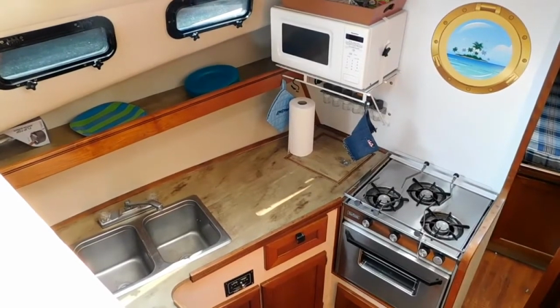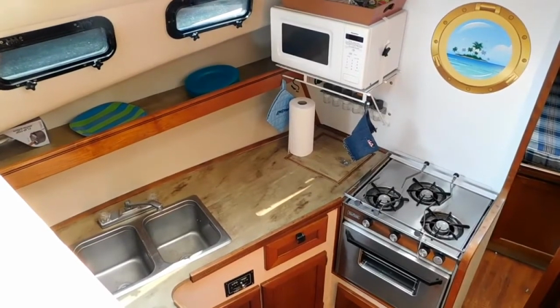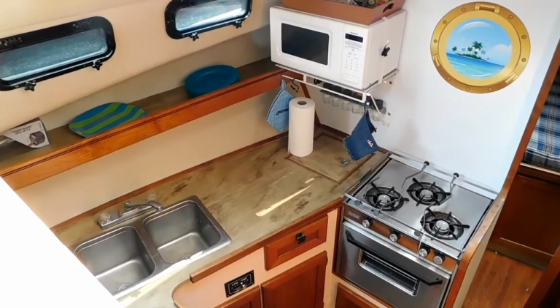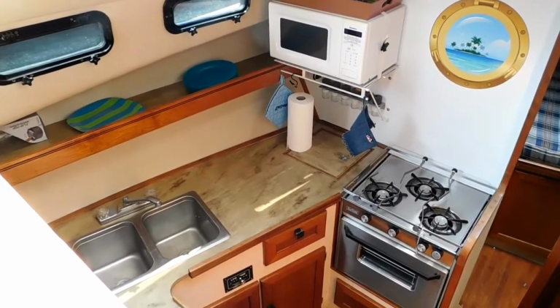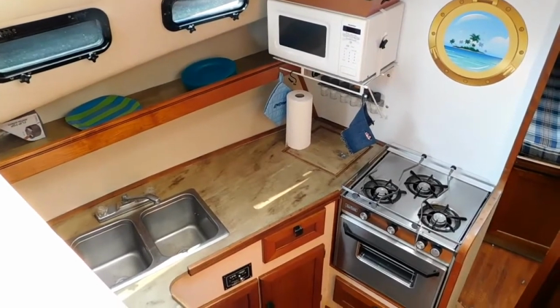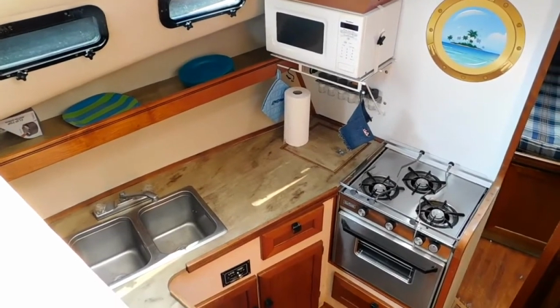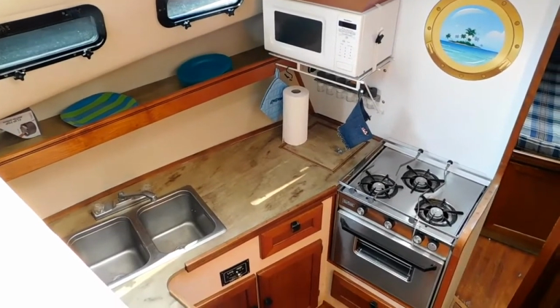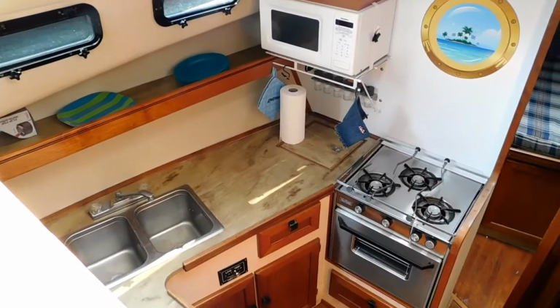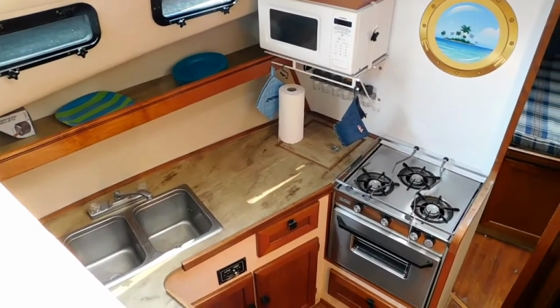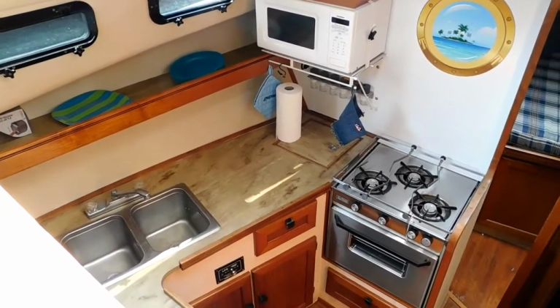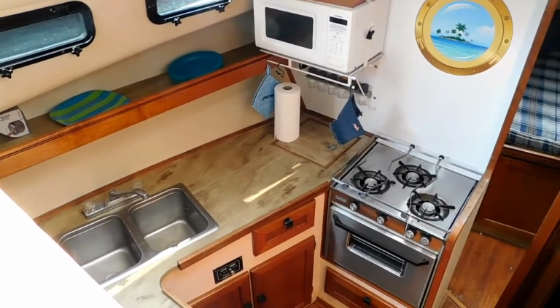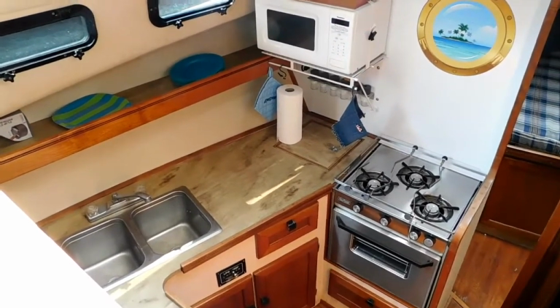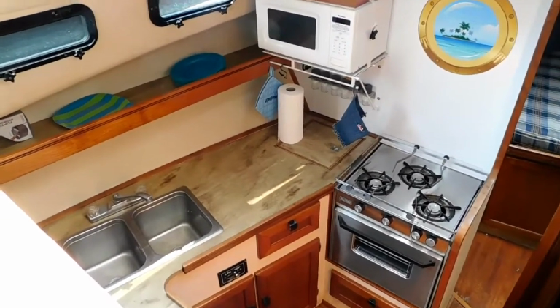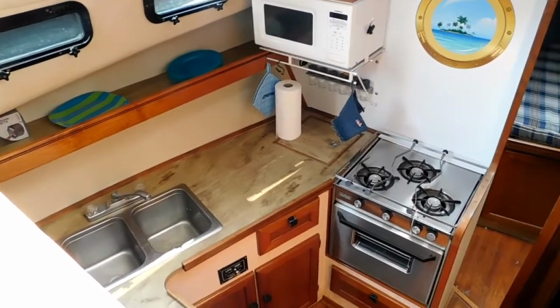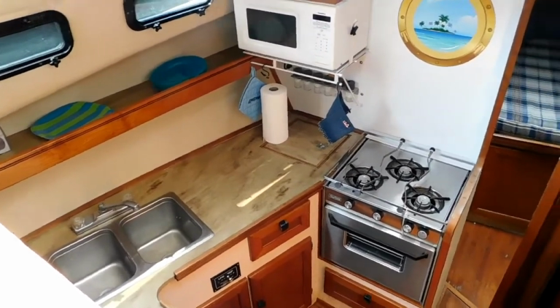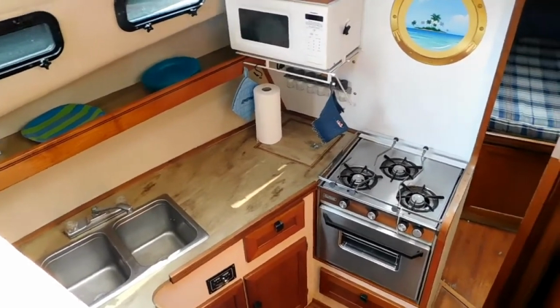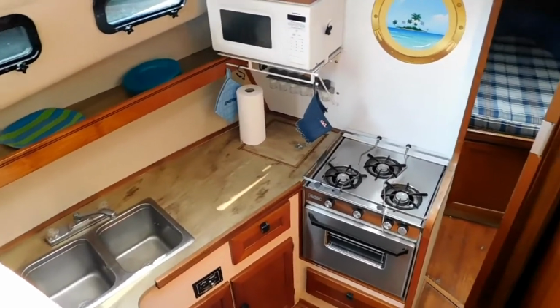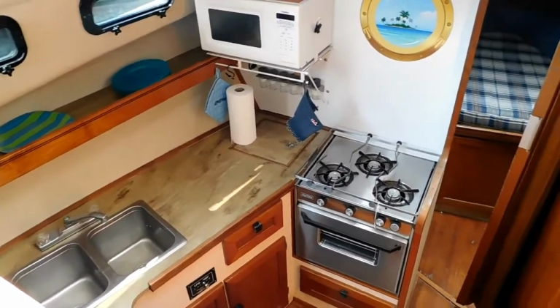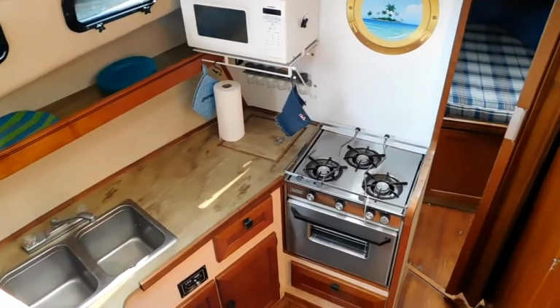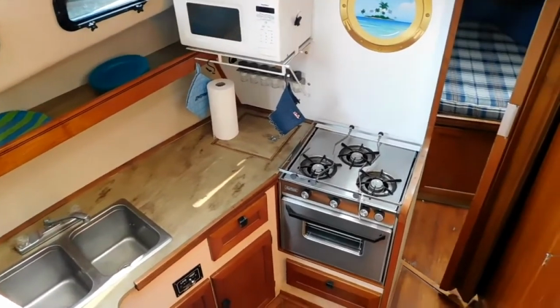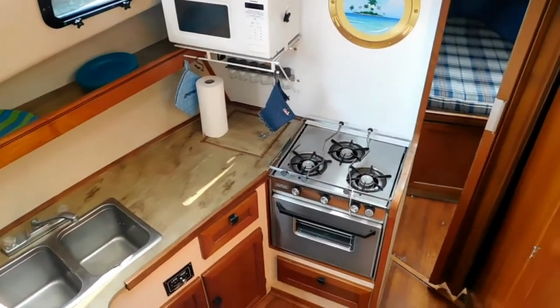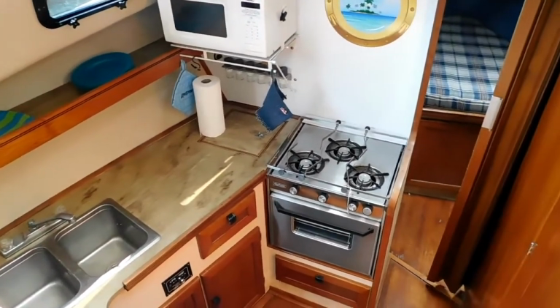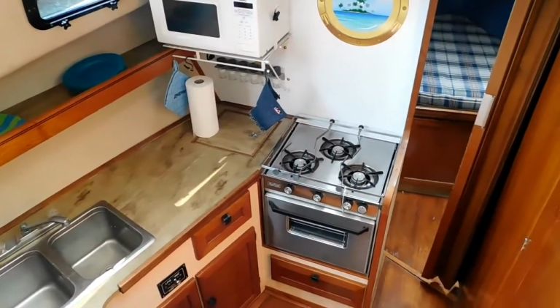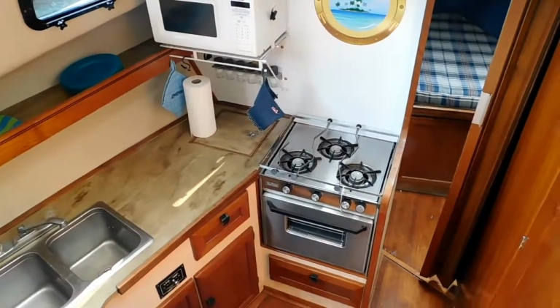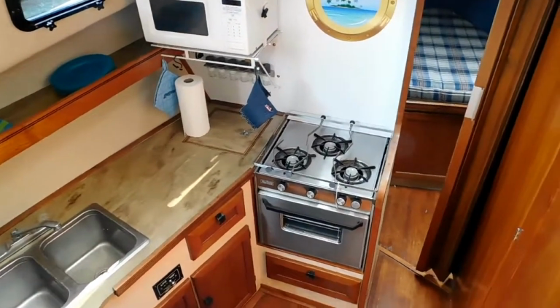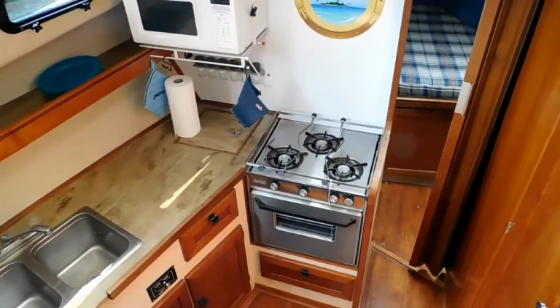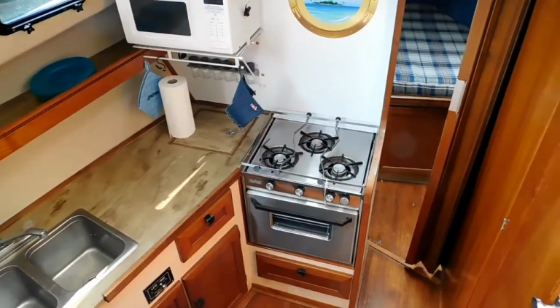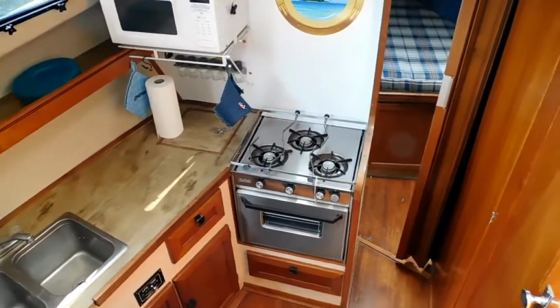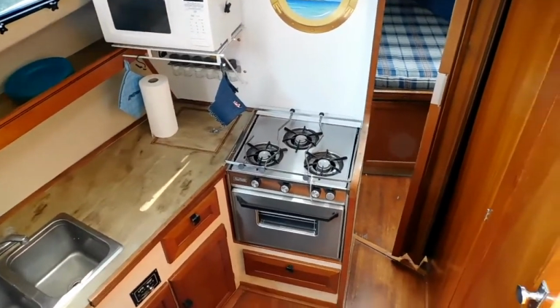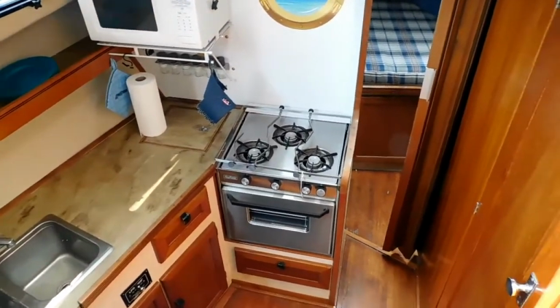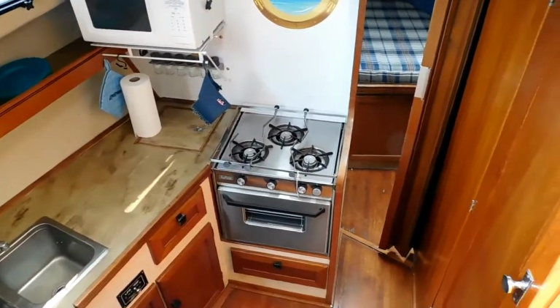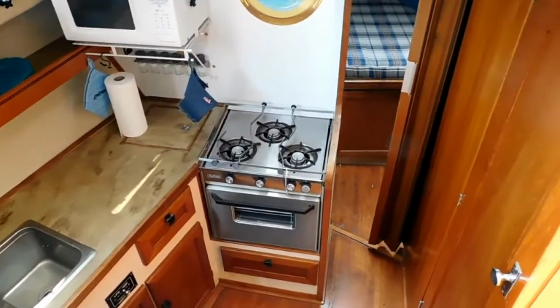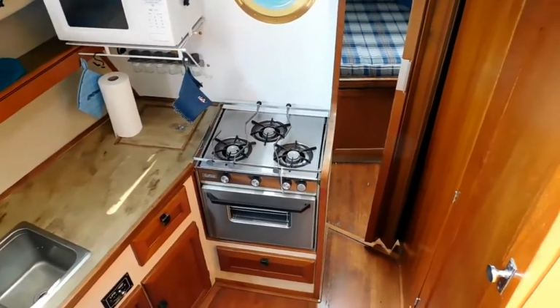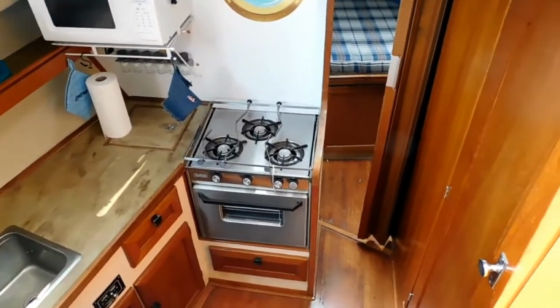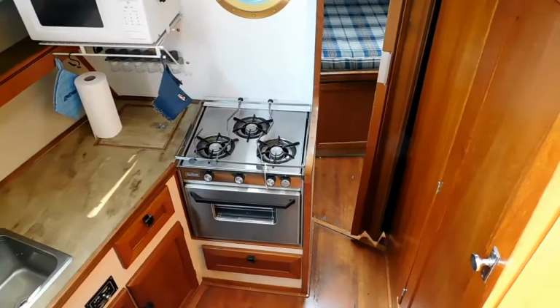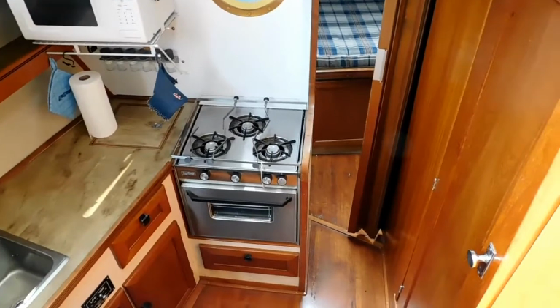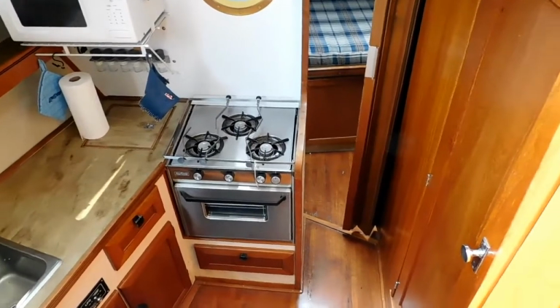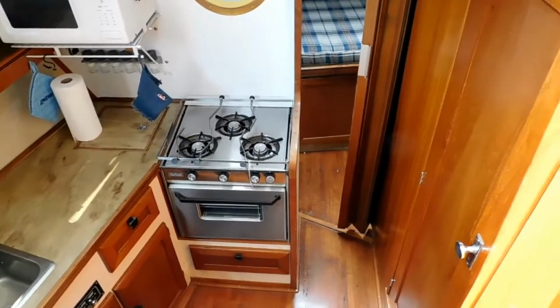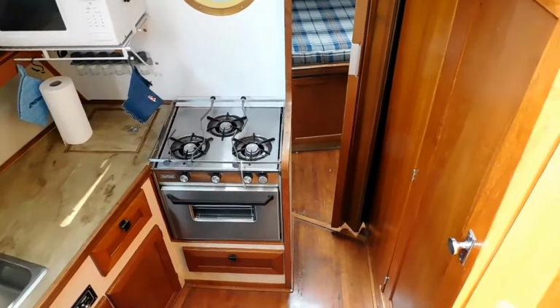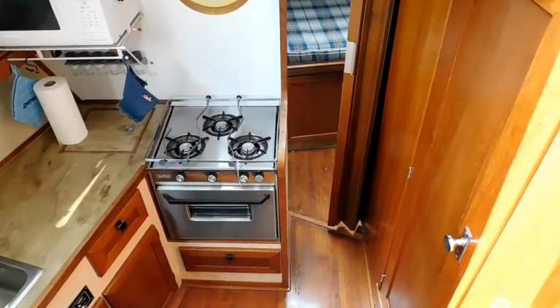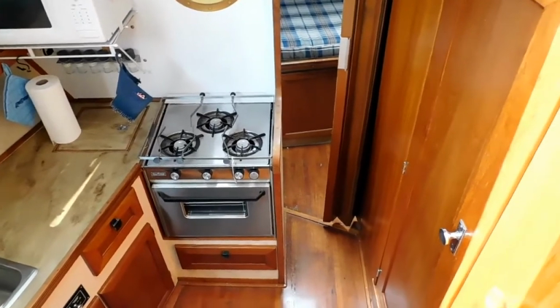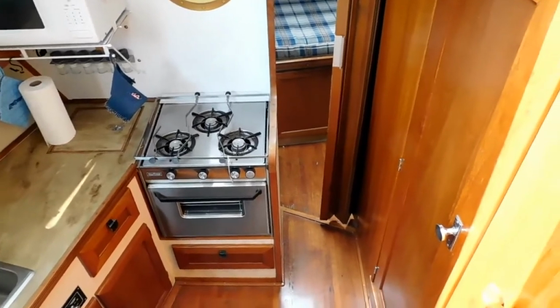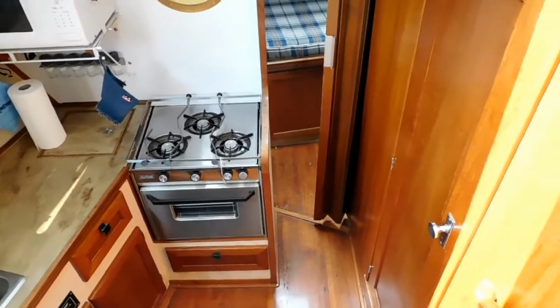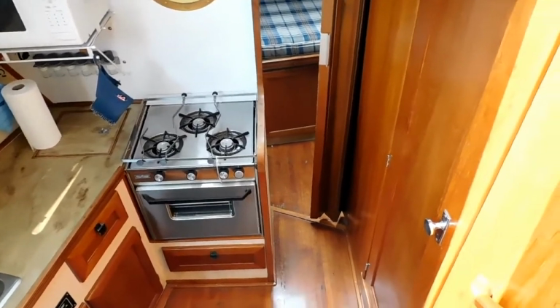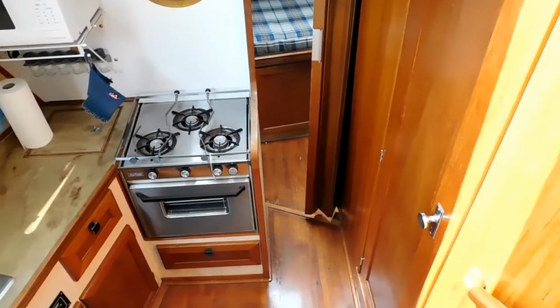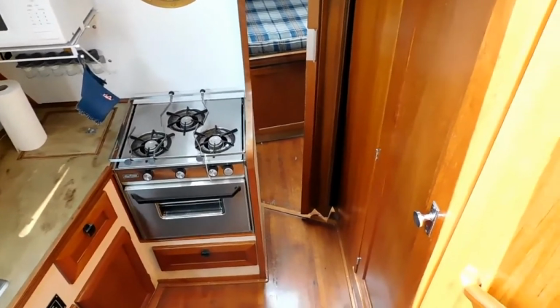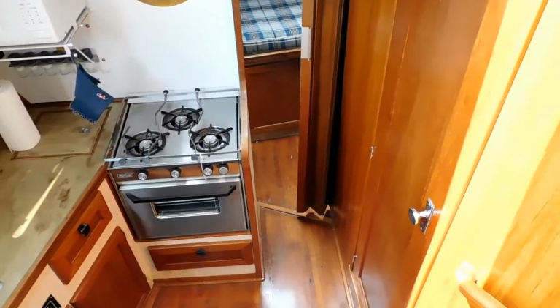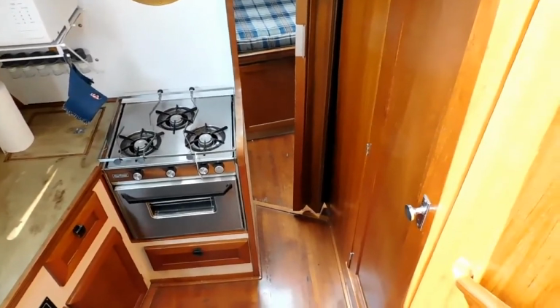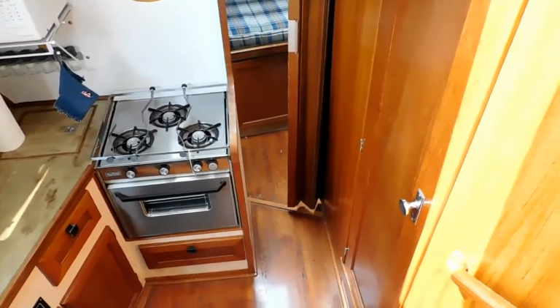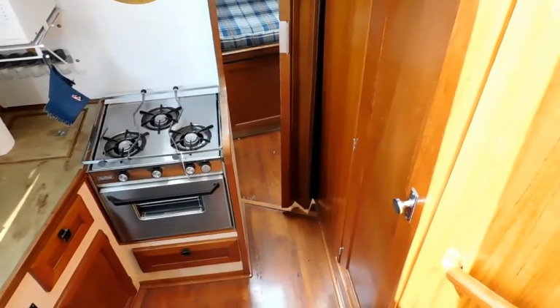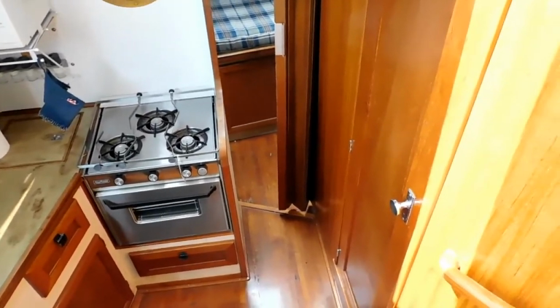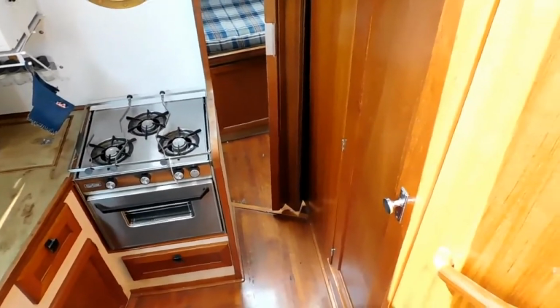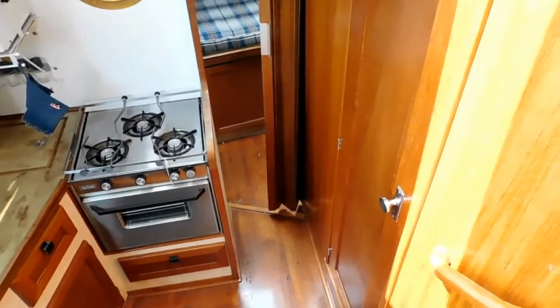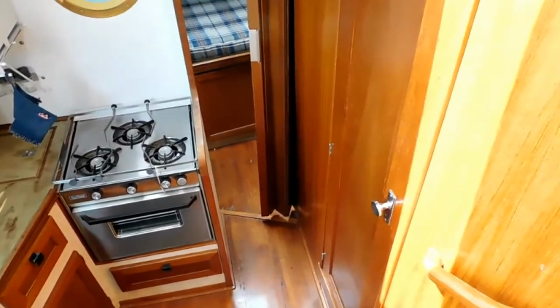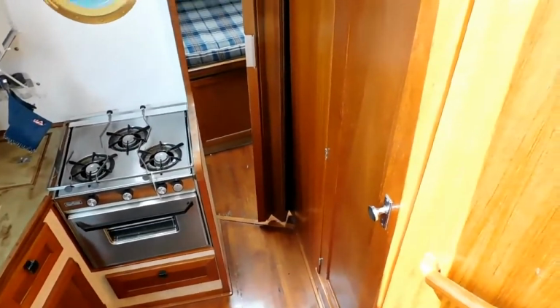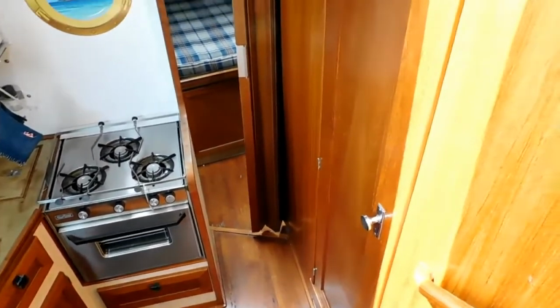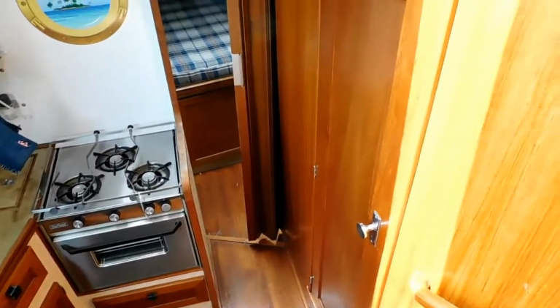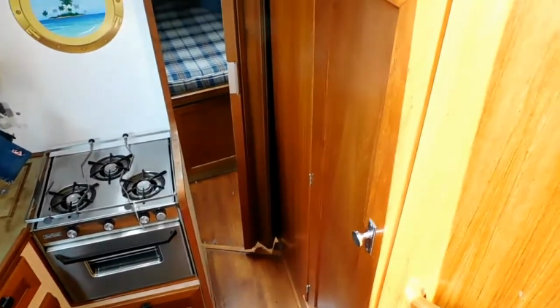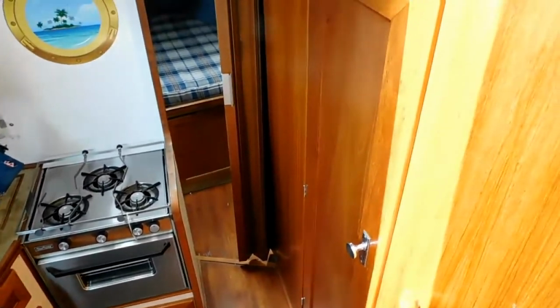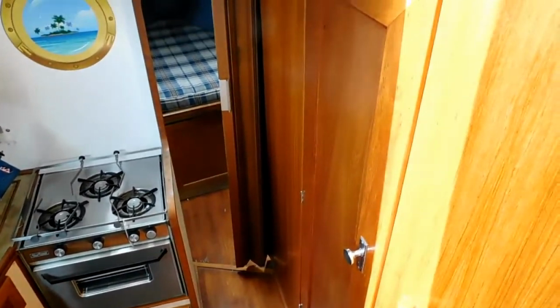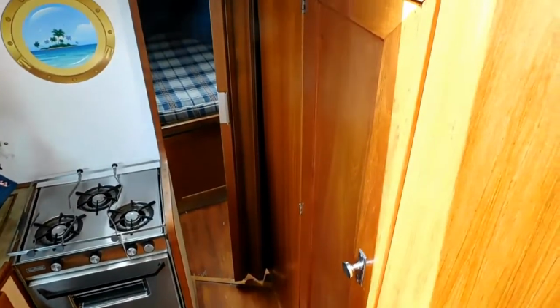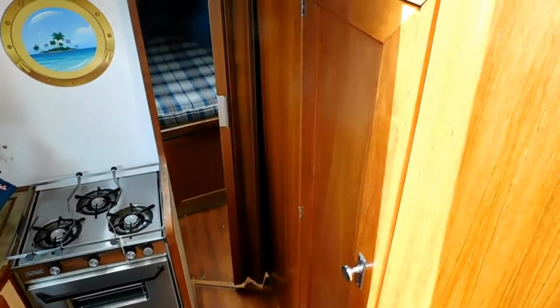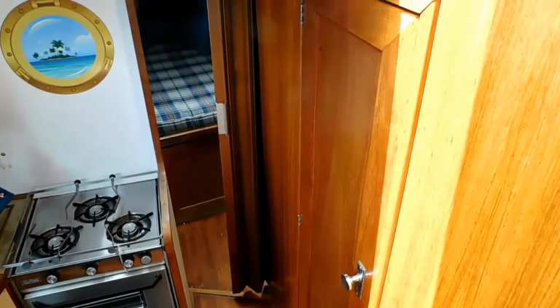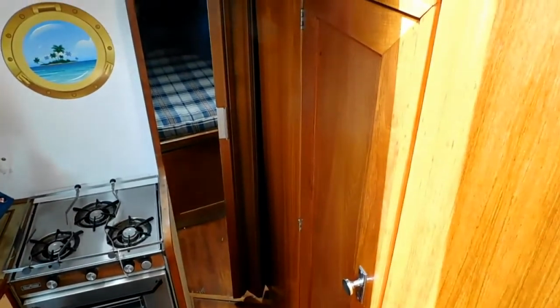There's a complete galley with a microwave, three-burner propane stove, sink, and refrigerator.